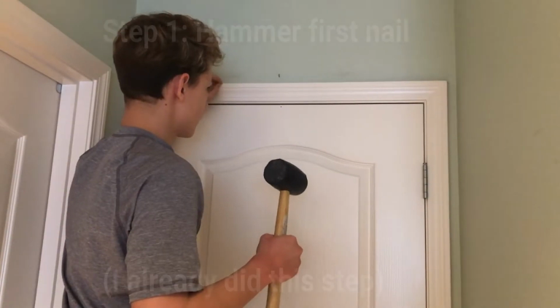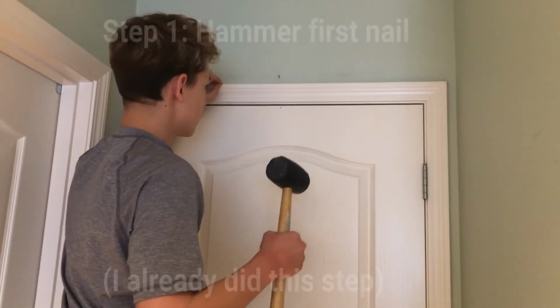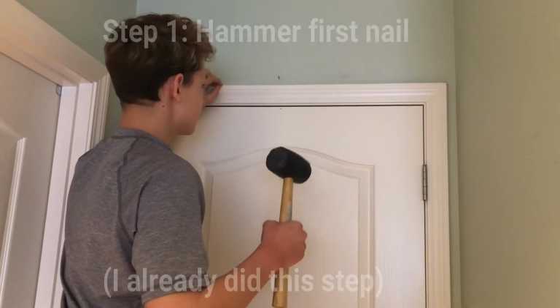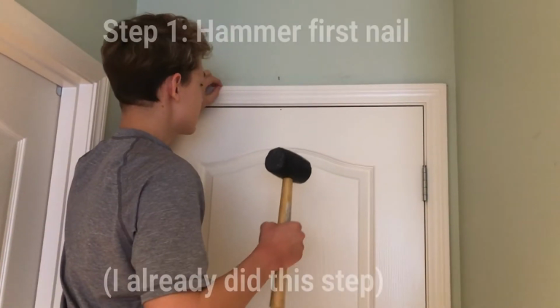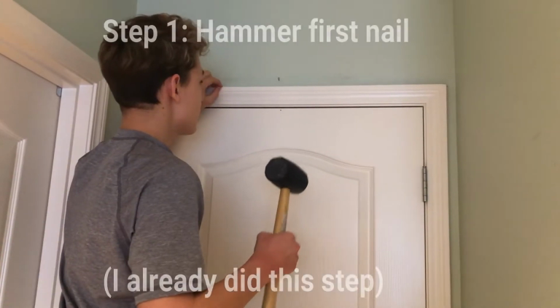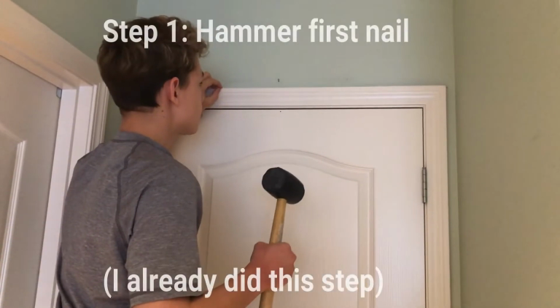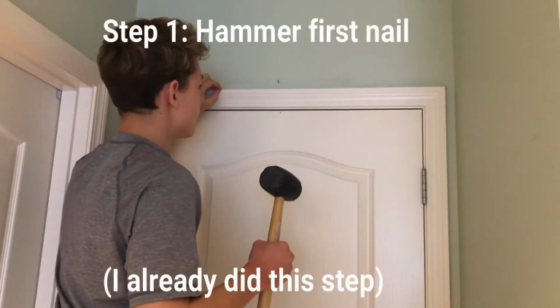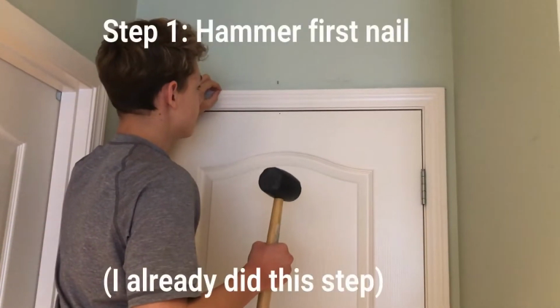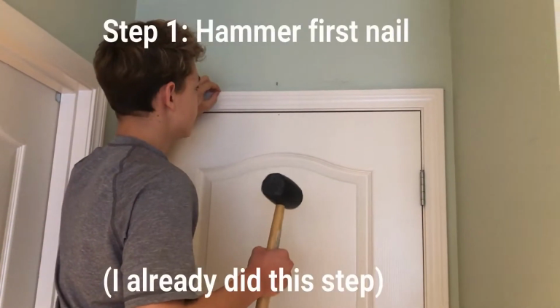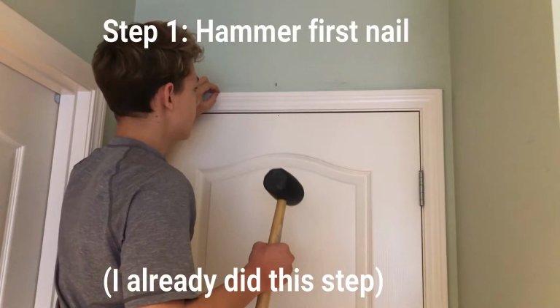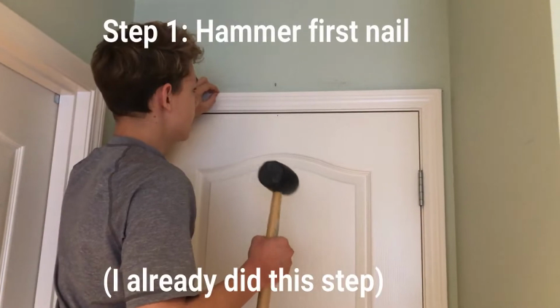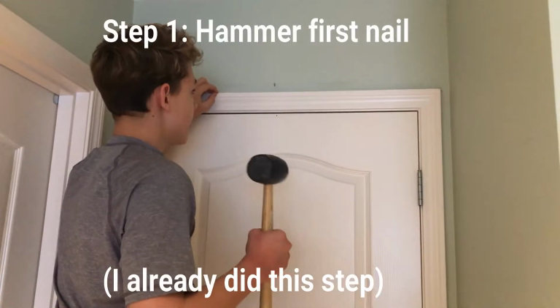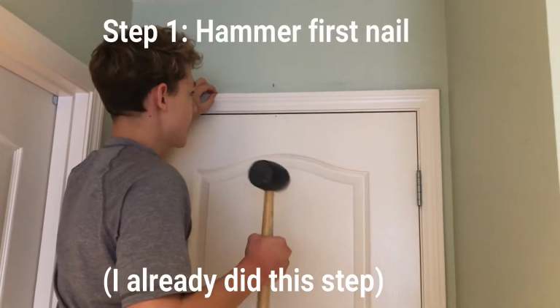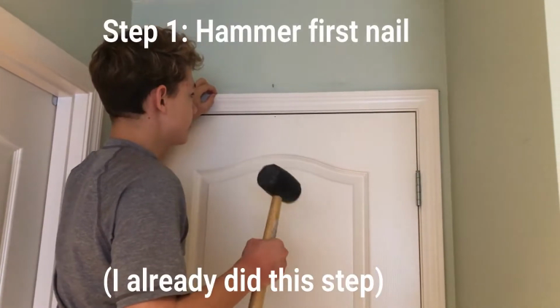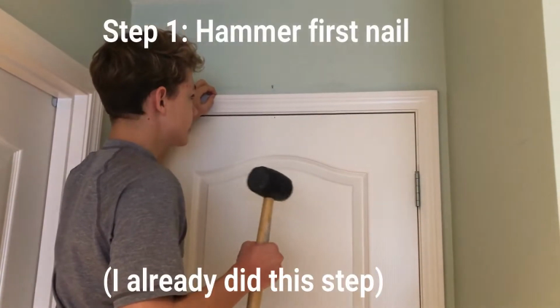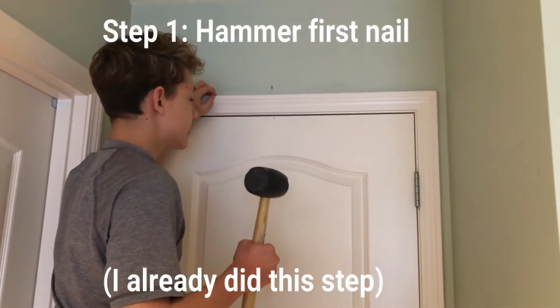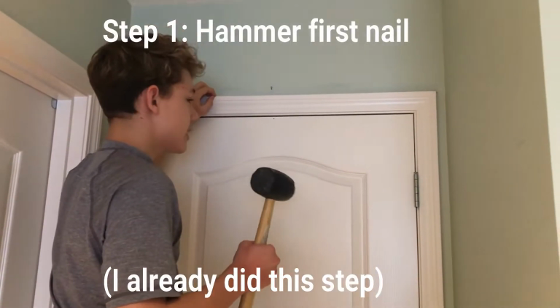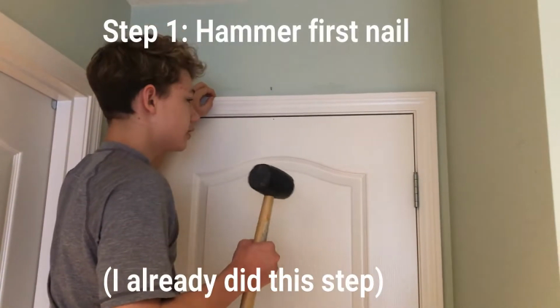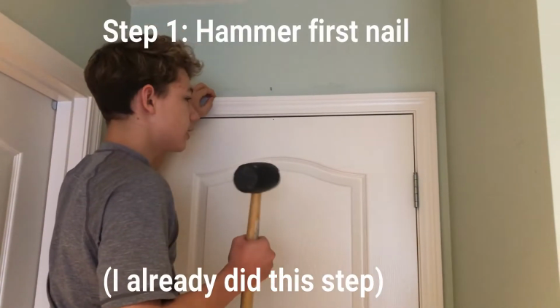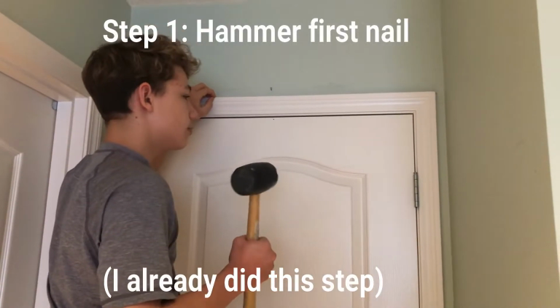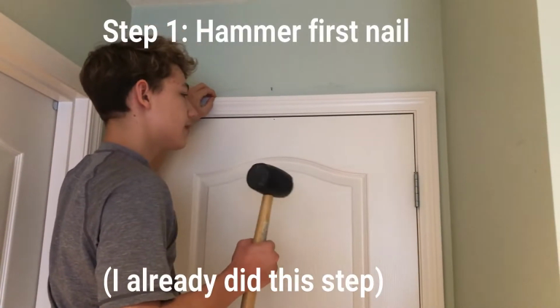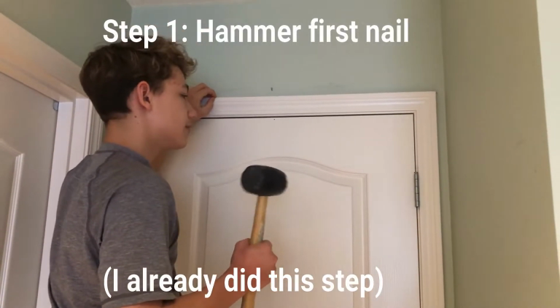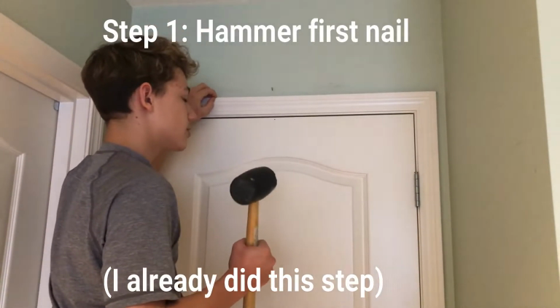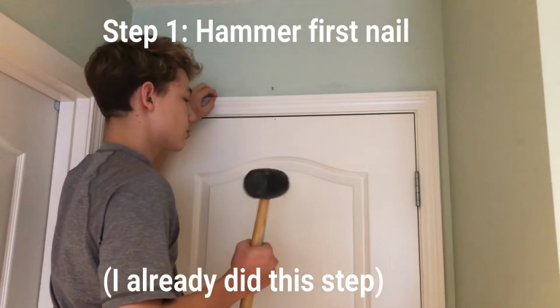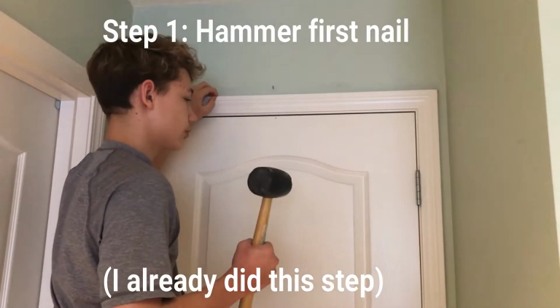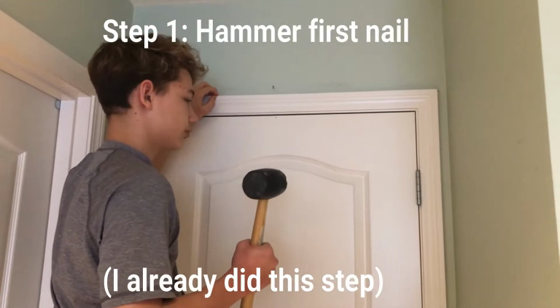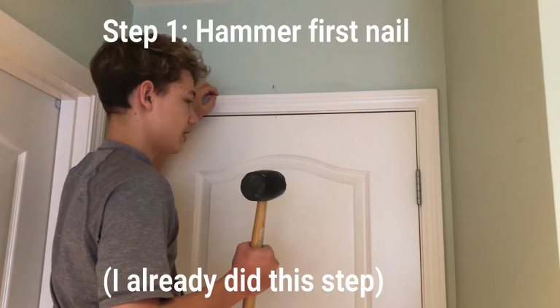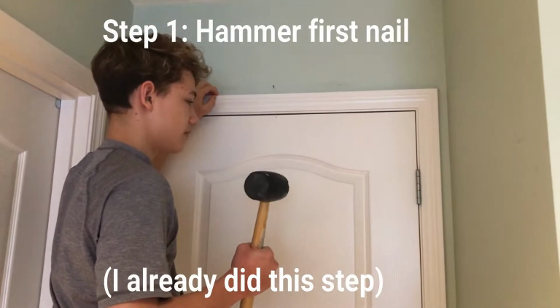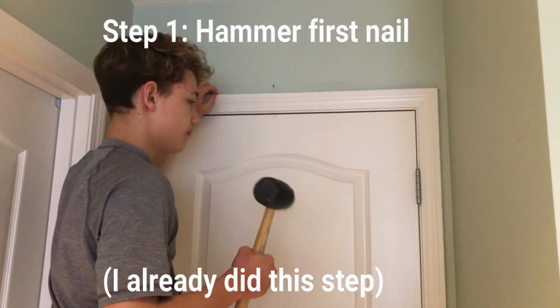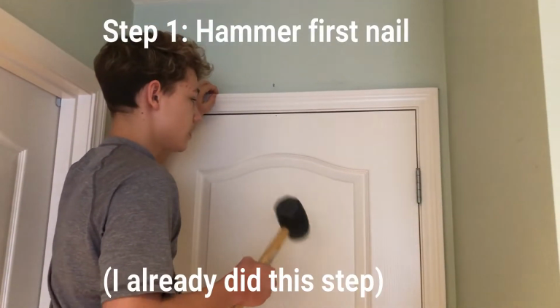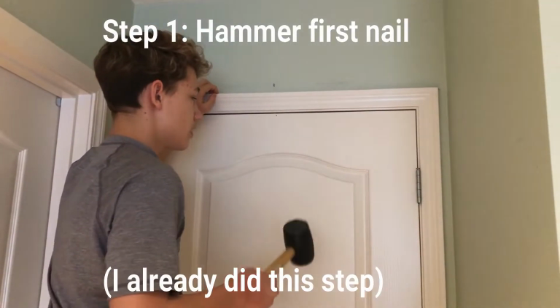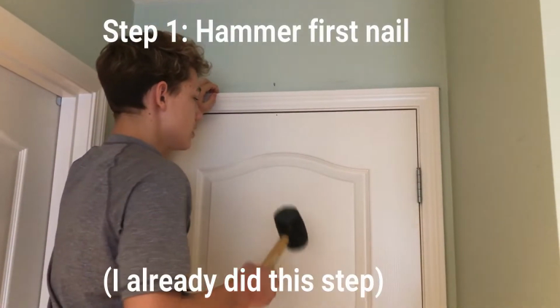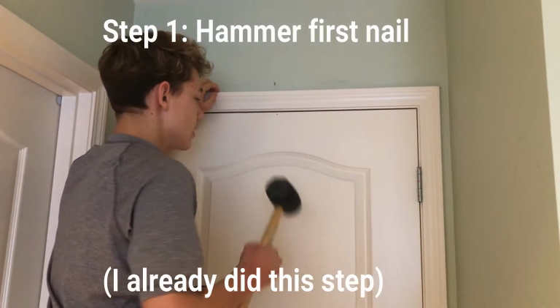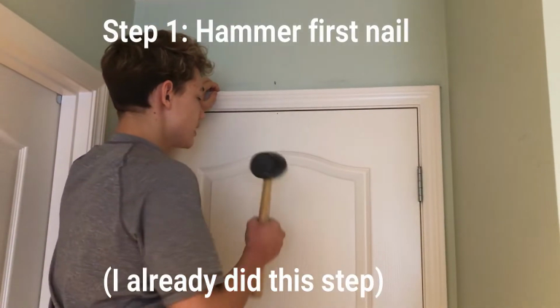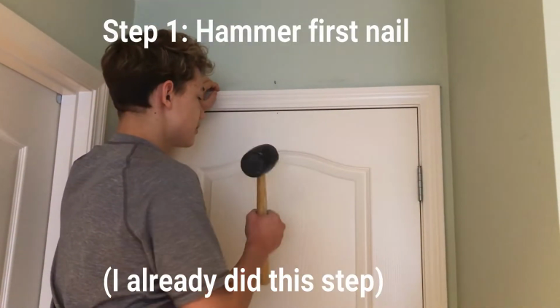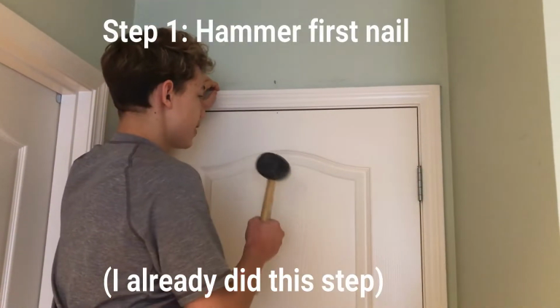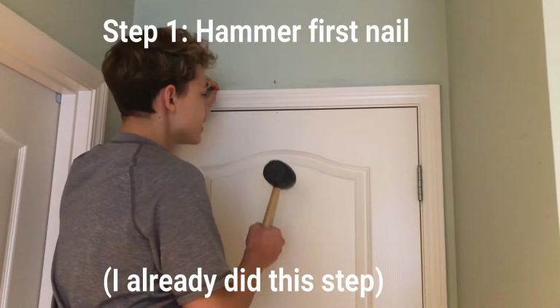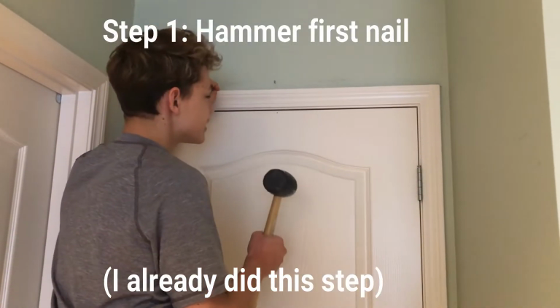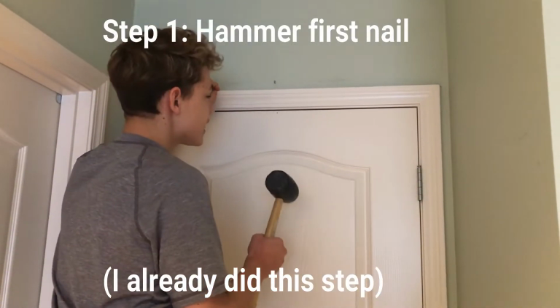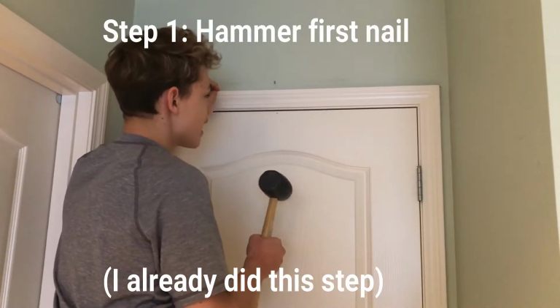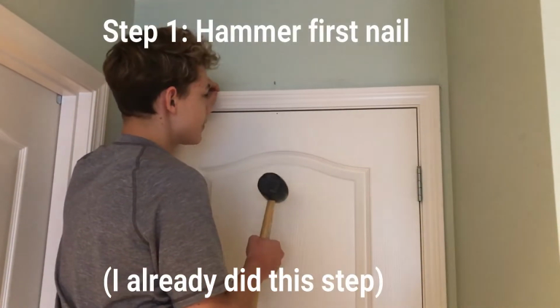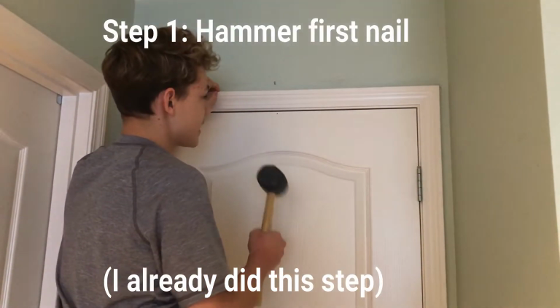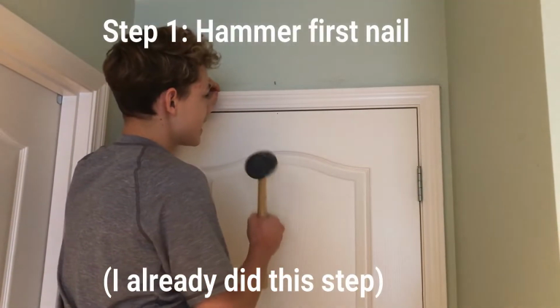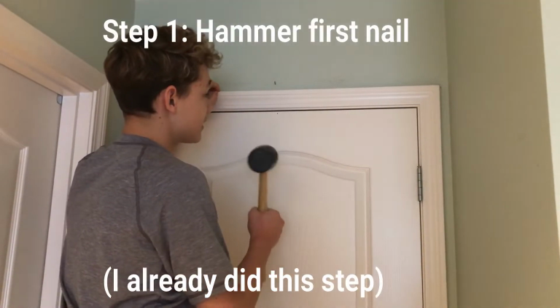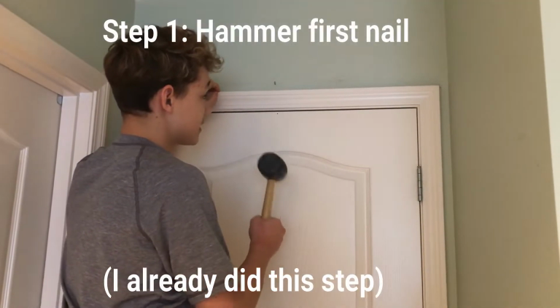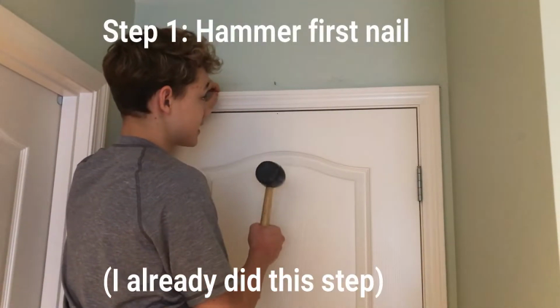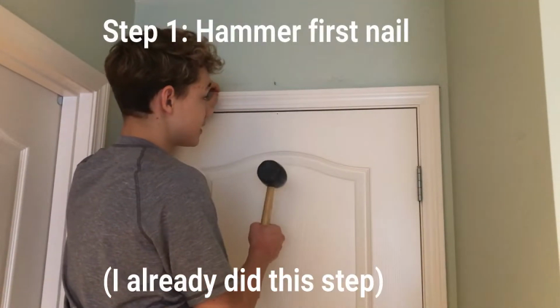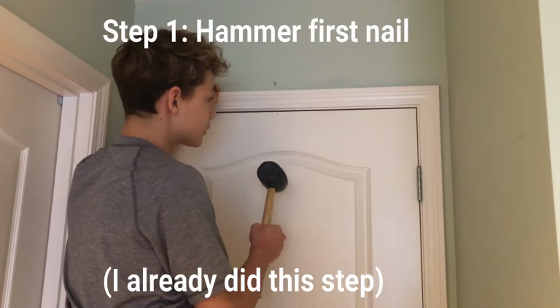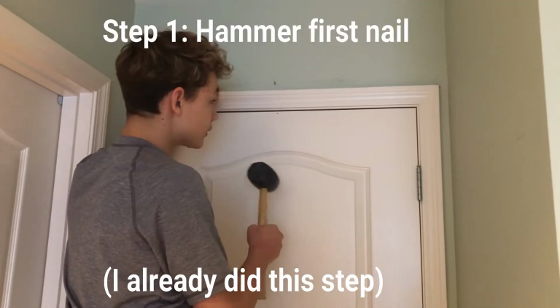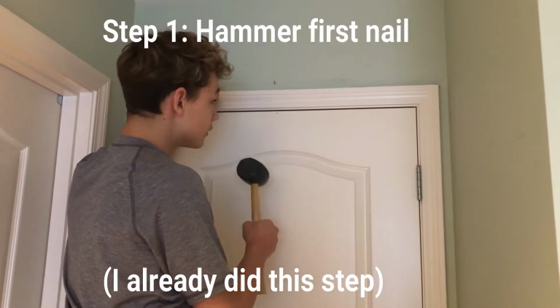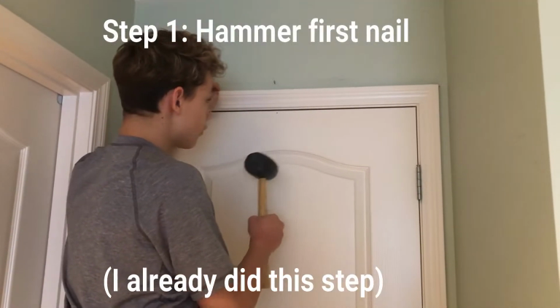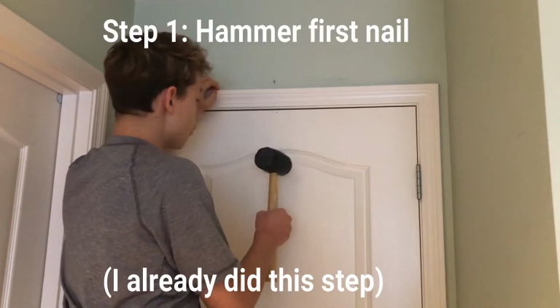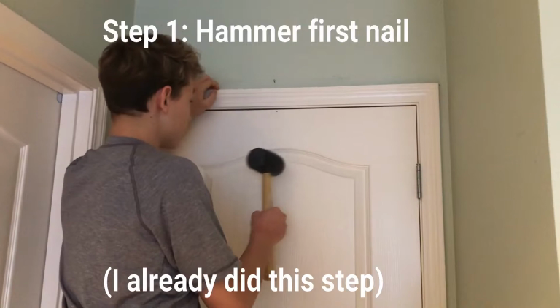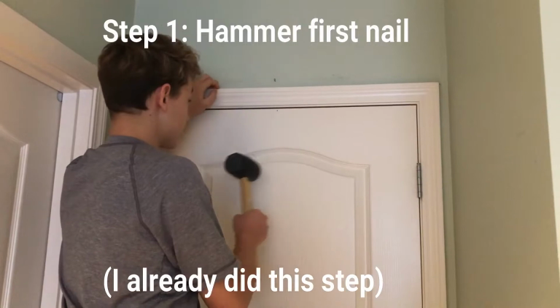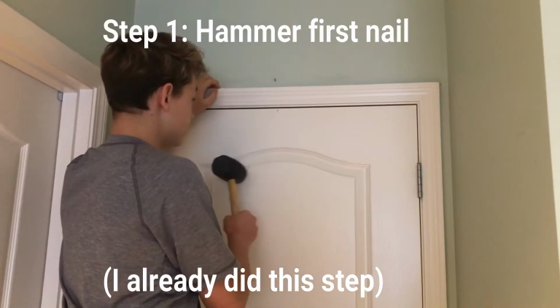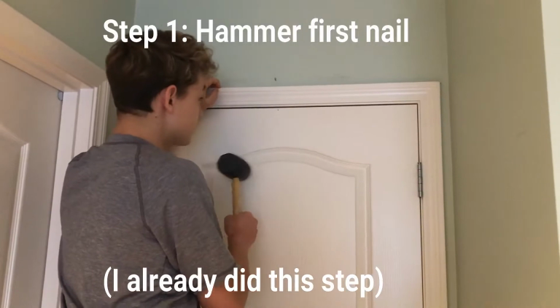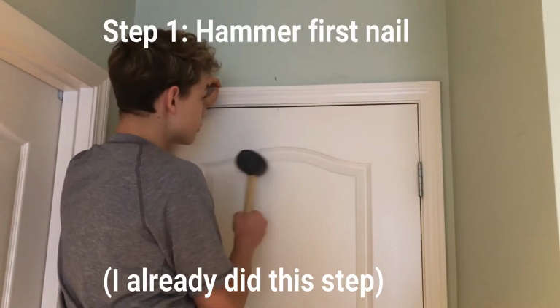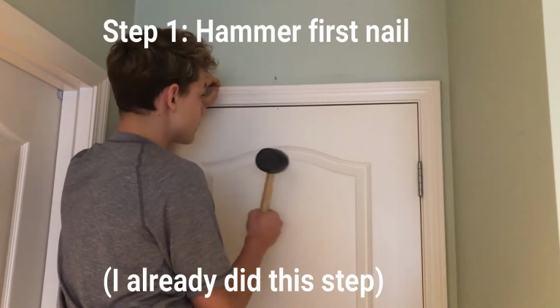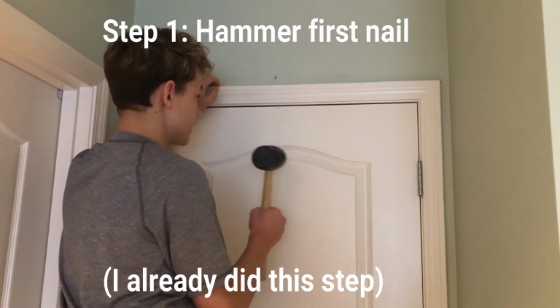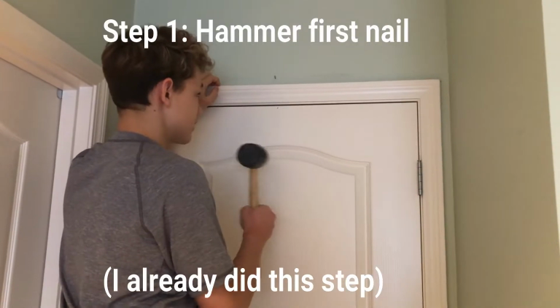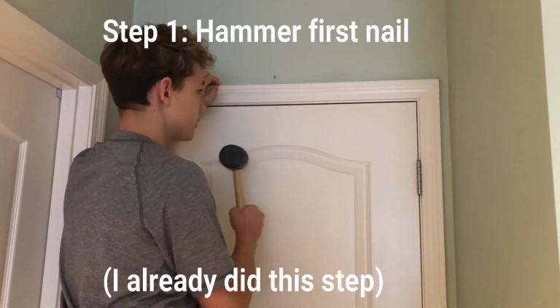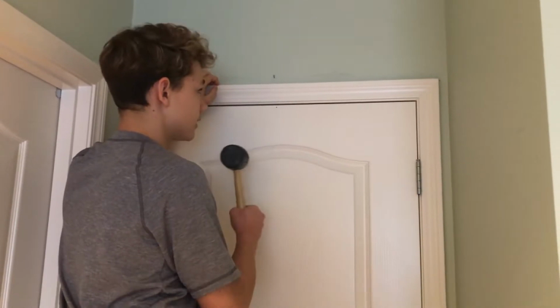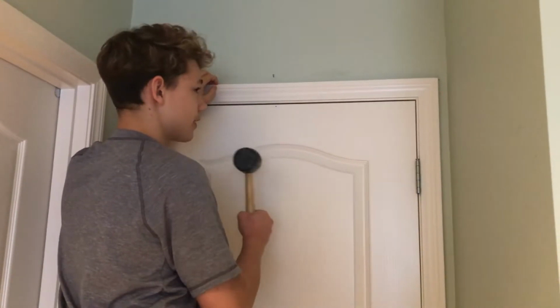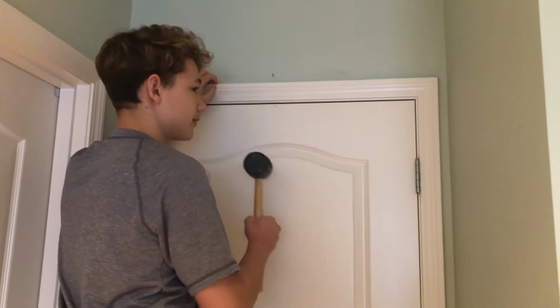Step one: hammer the nail above the door frame. It's best to have it at the center or a little bit to the left.